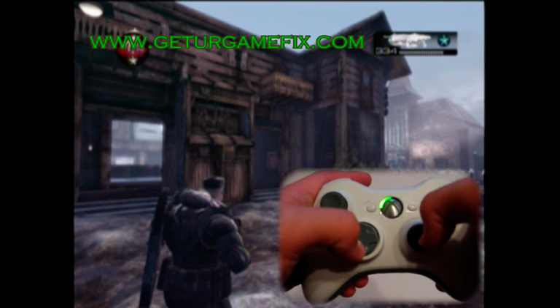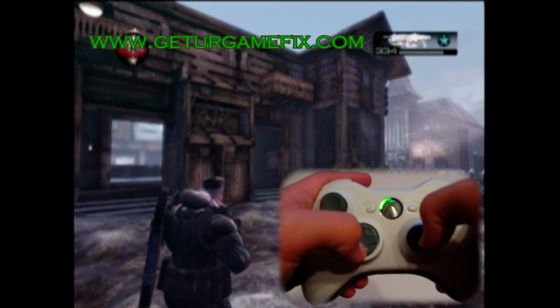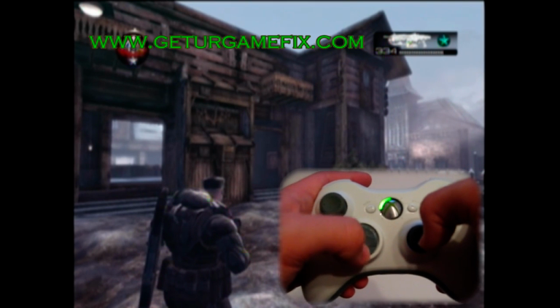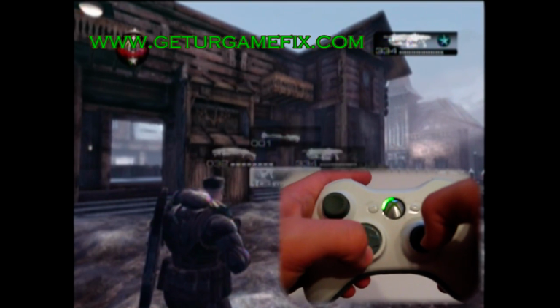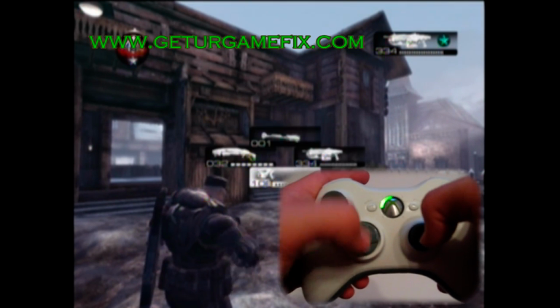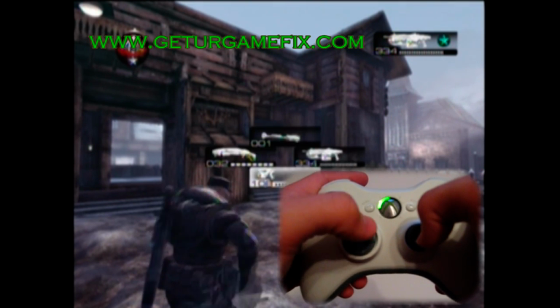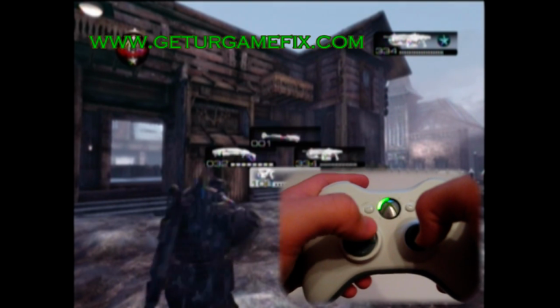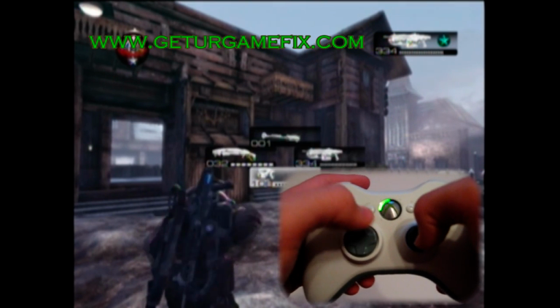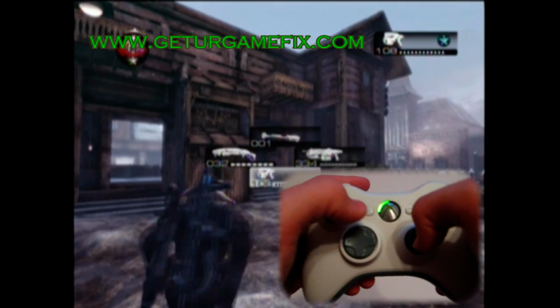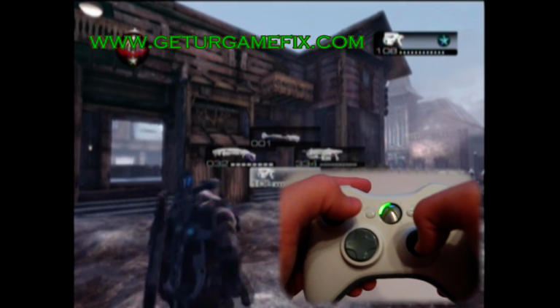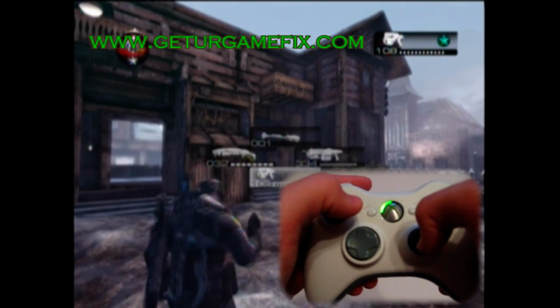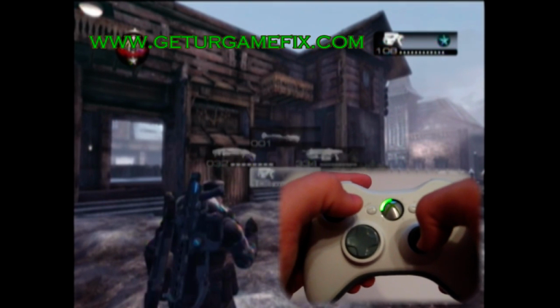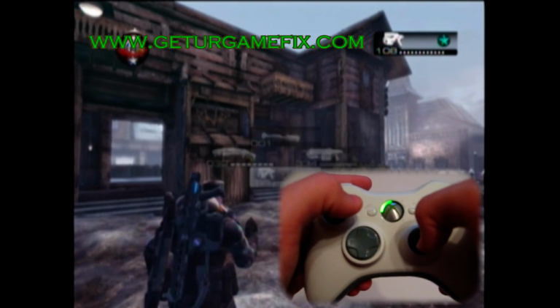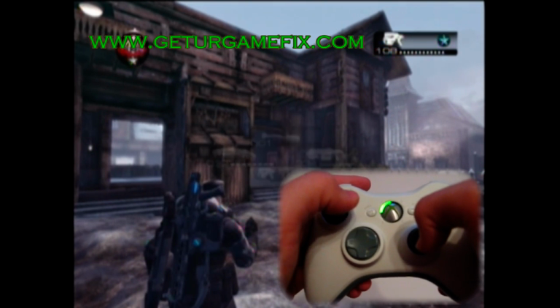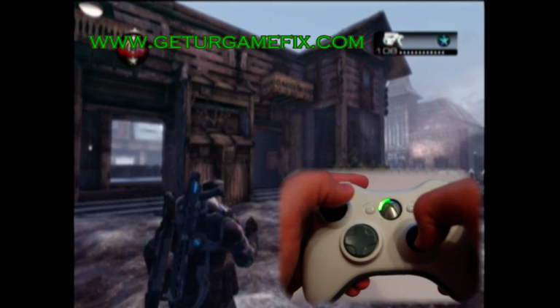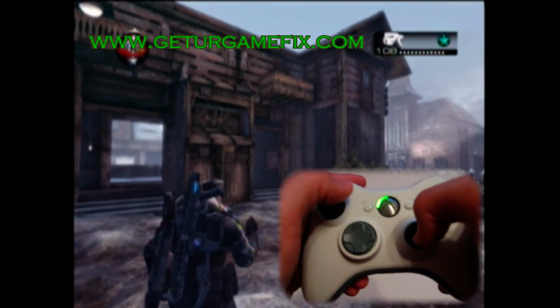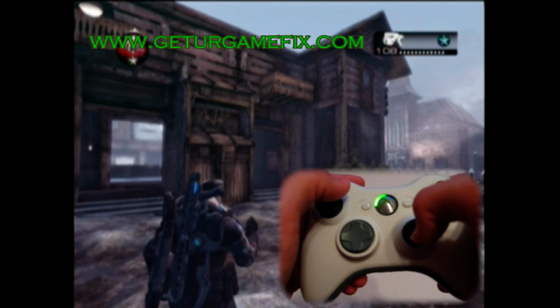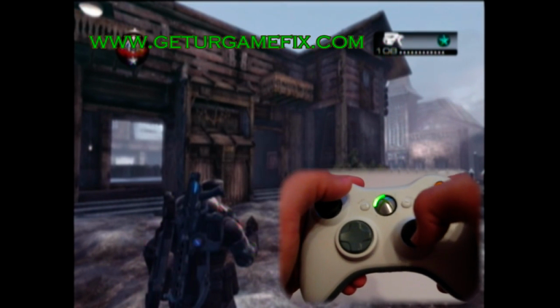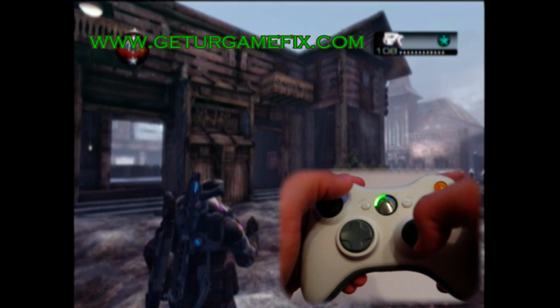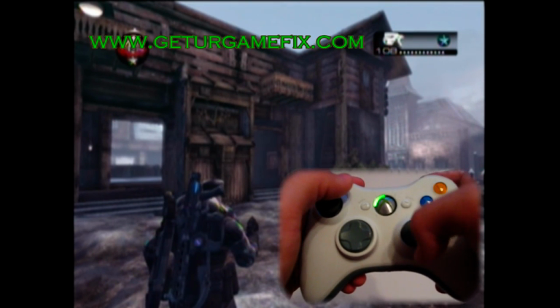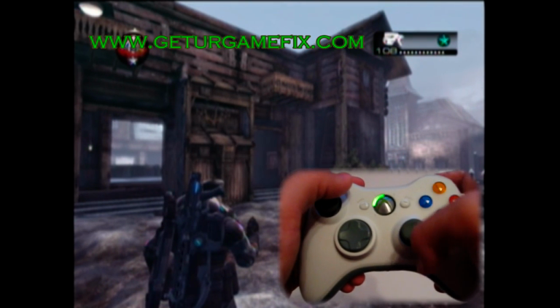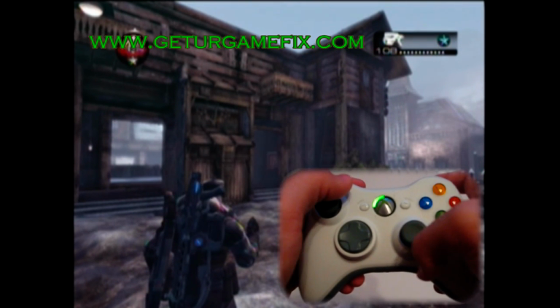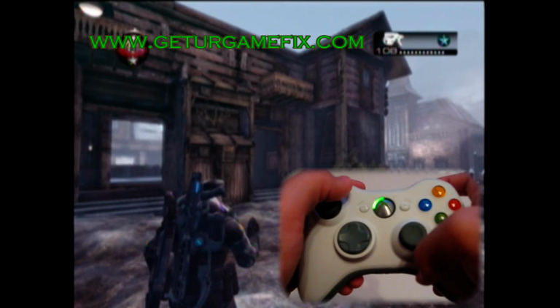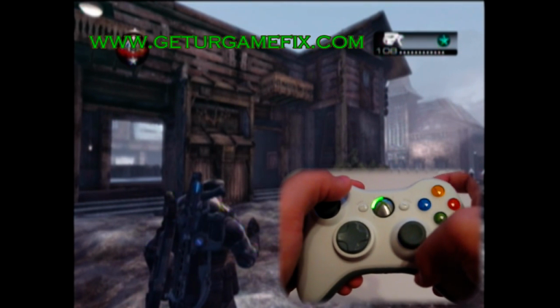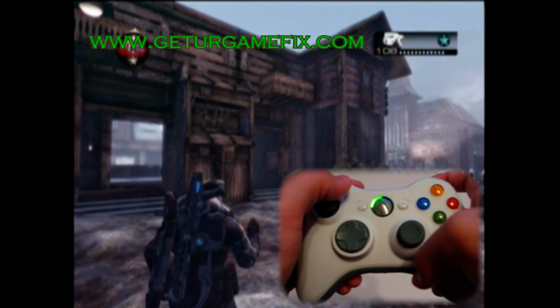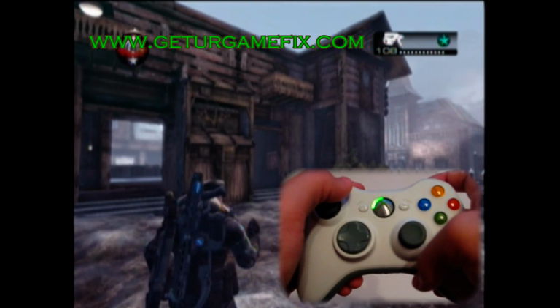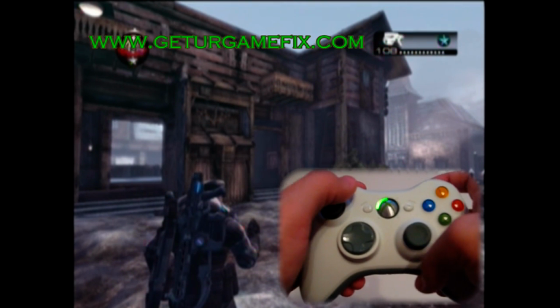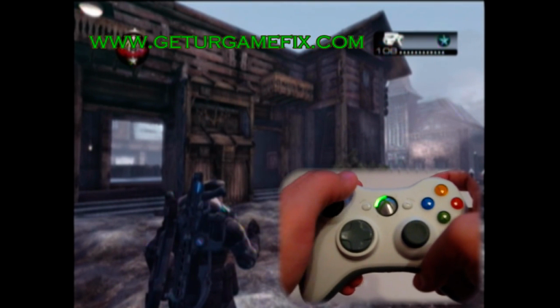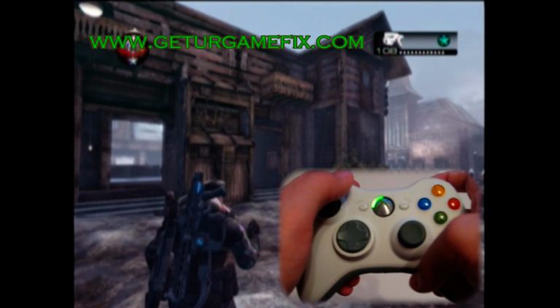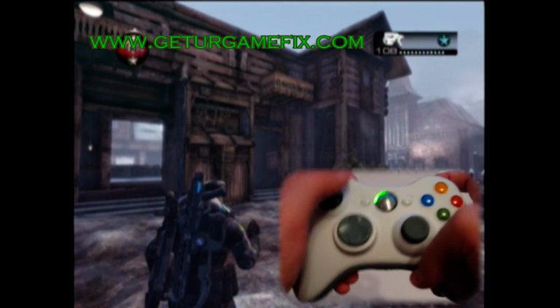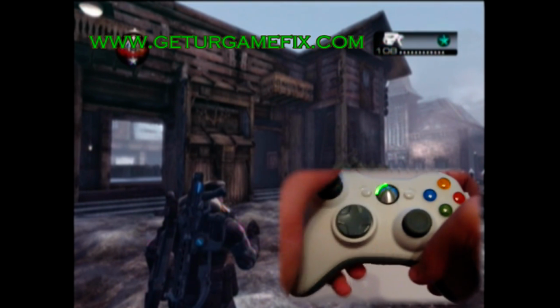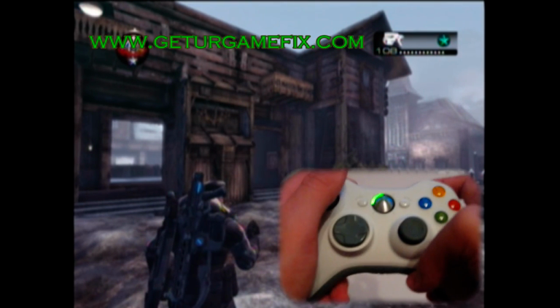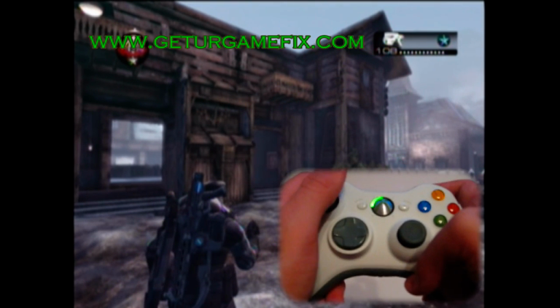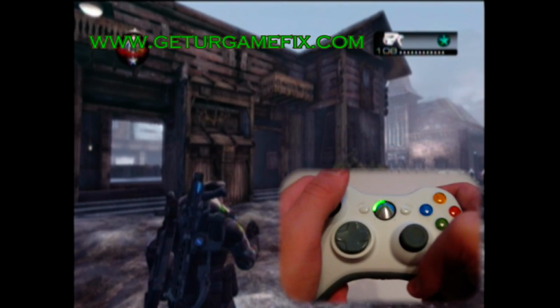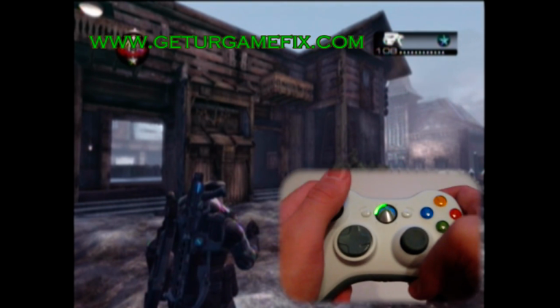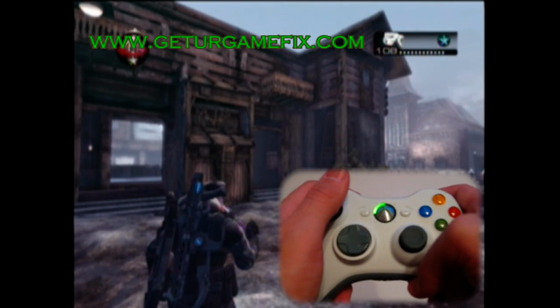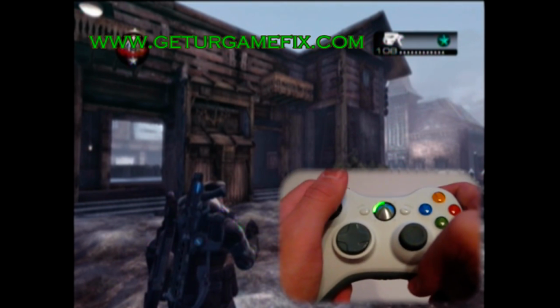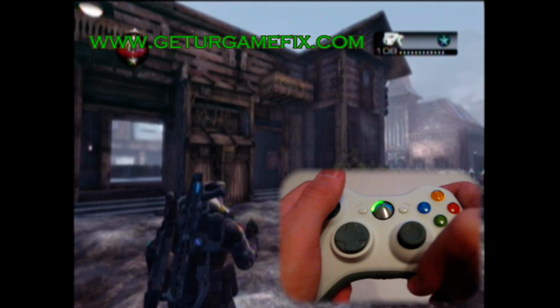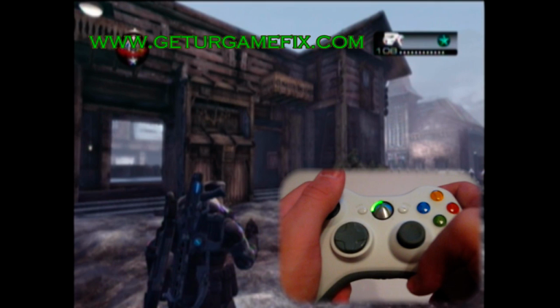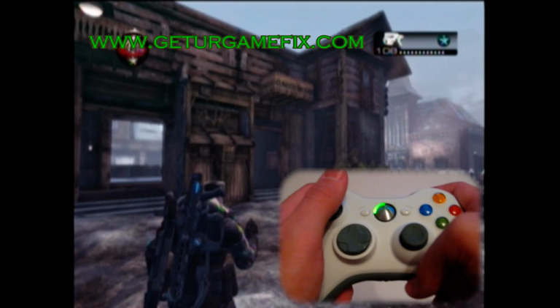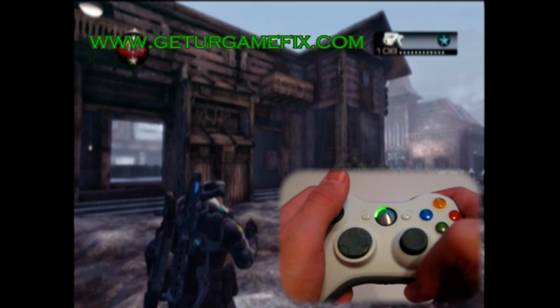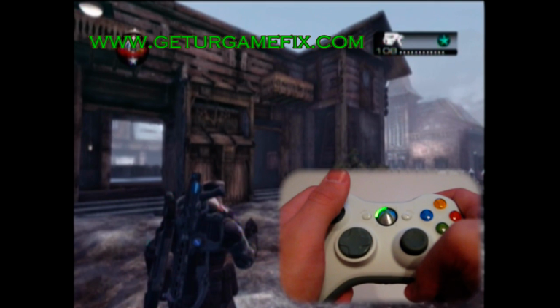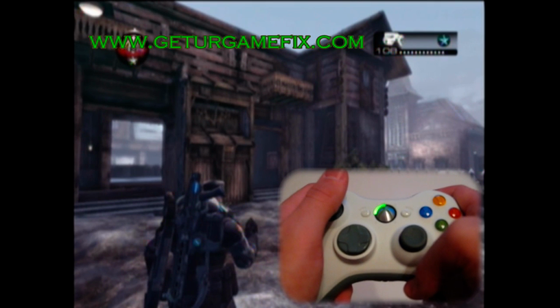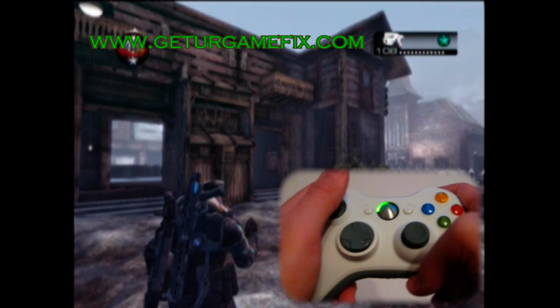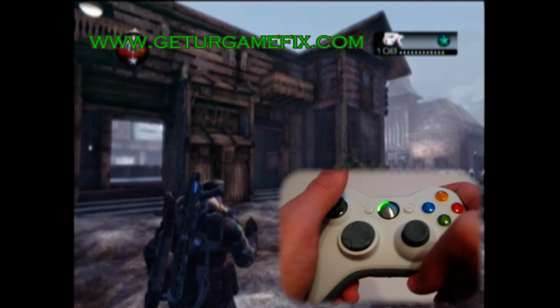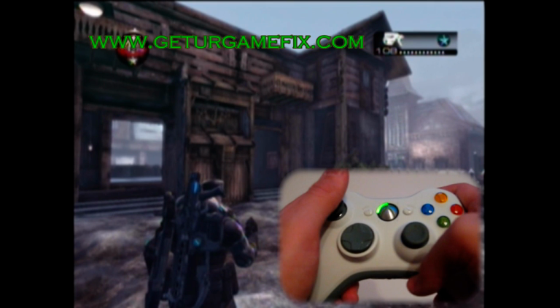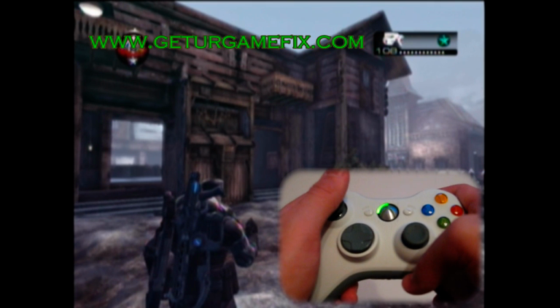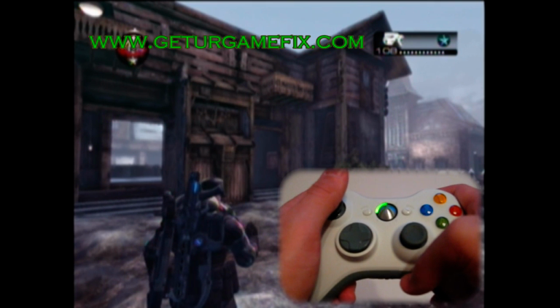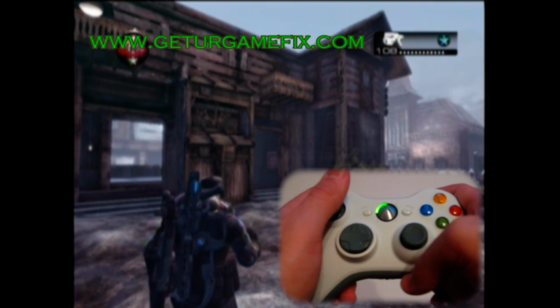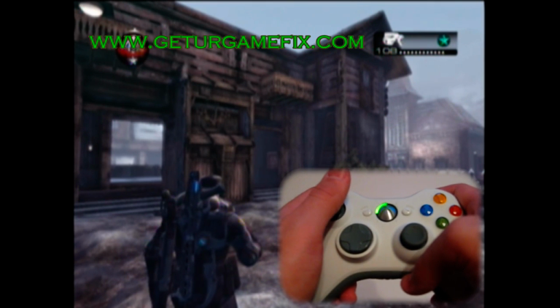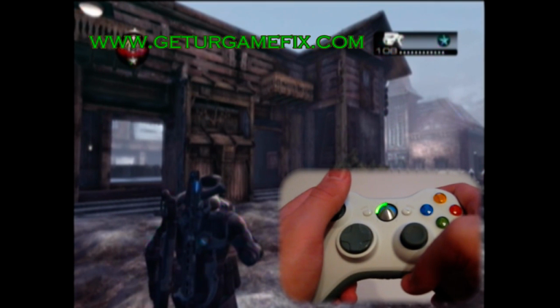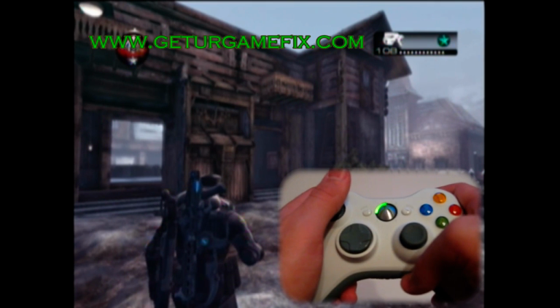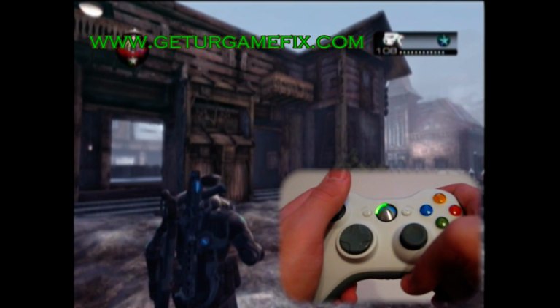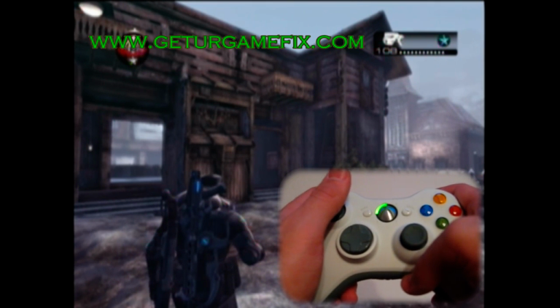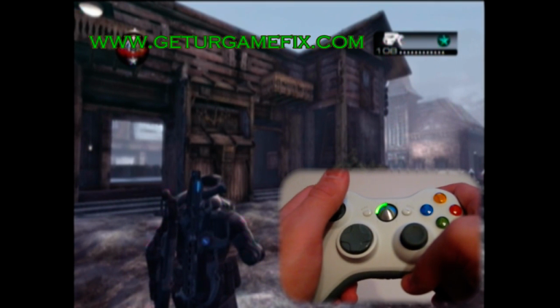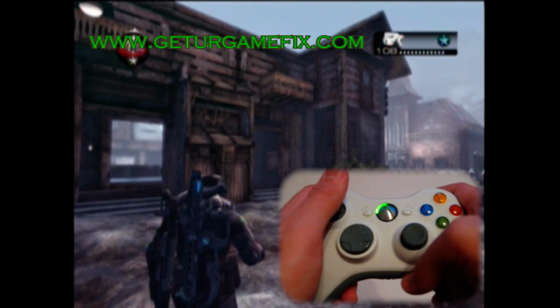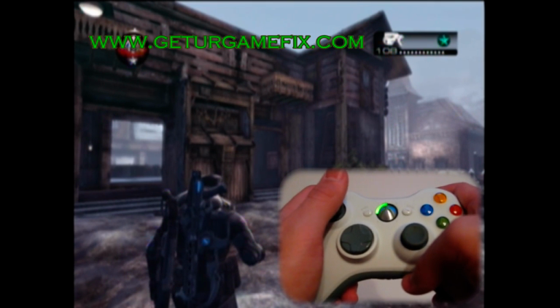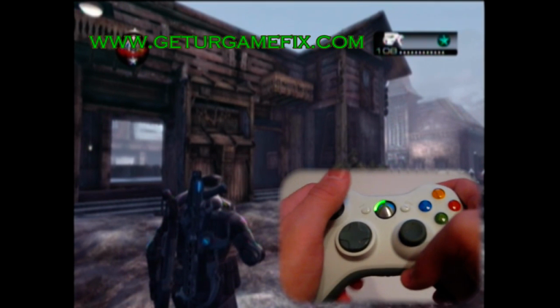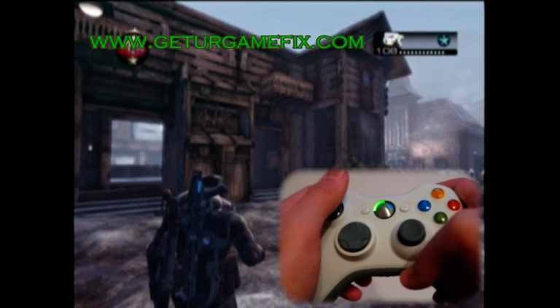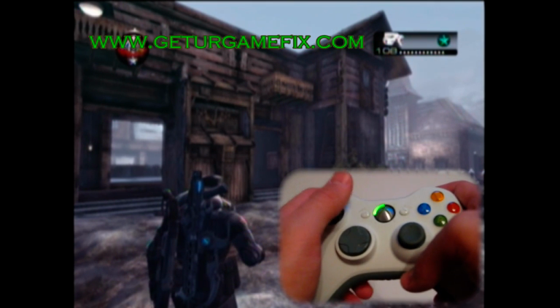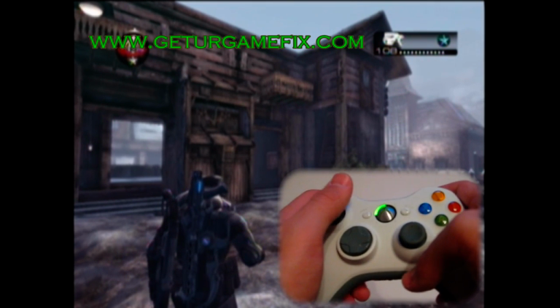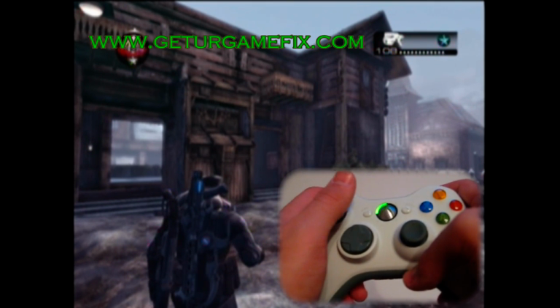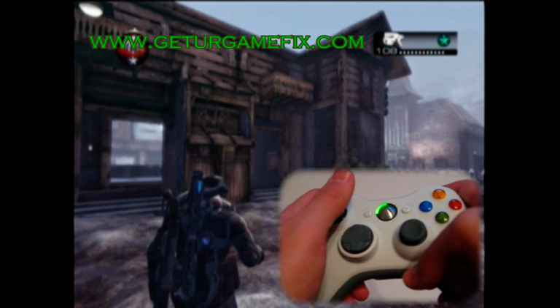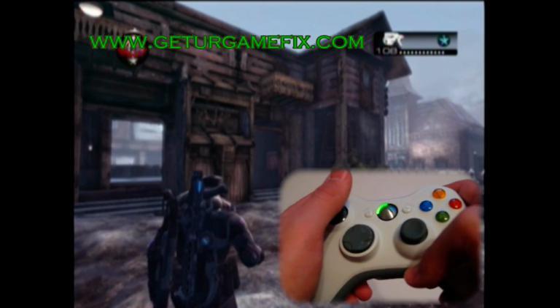In mode two, our active reload is tuned for the pistol. Here is a quick demonstration of the active reload with the pistol.